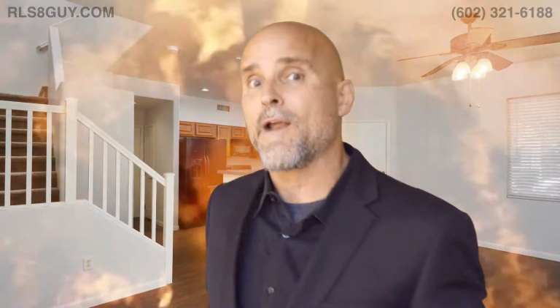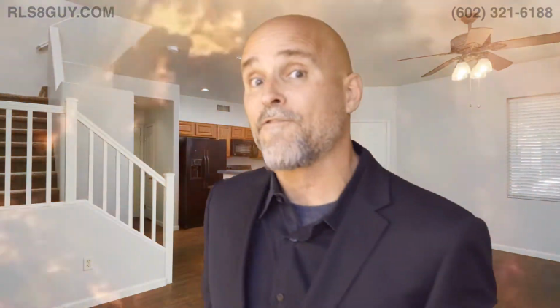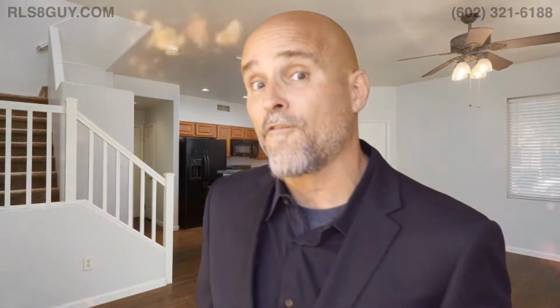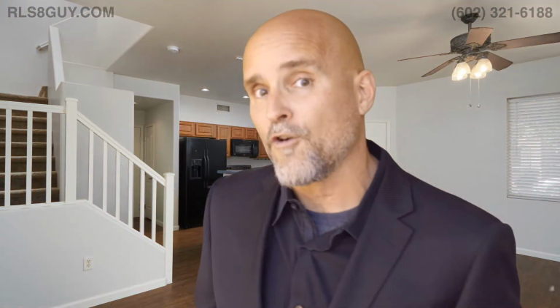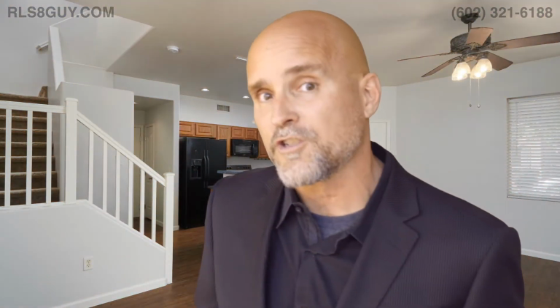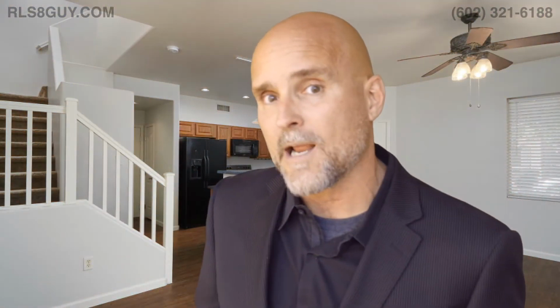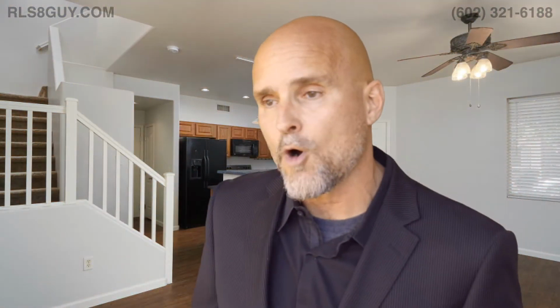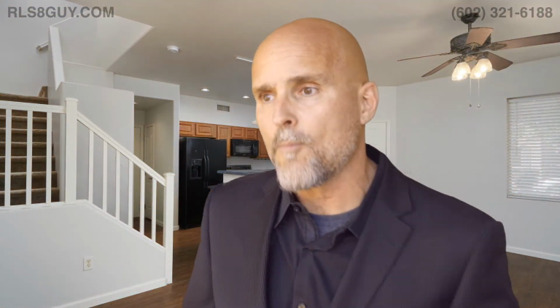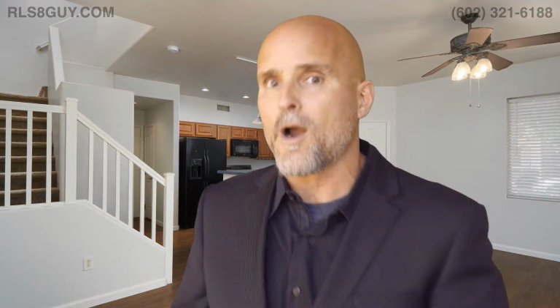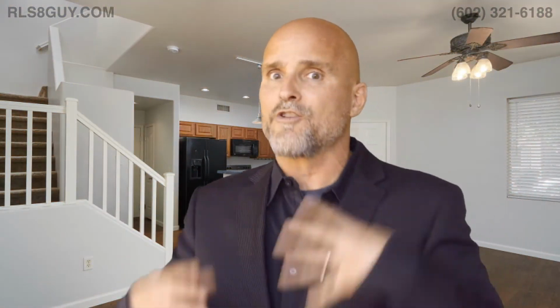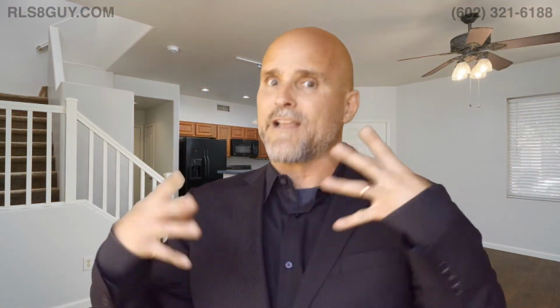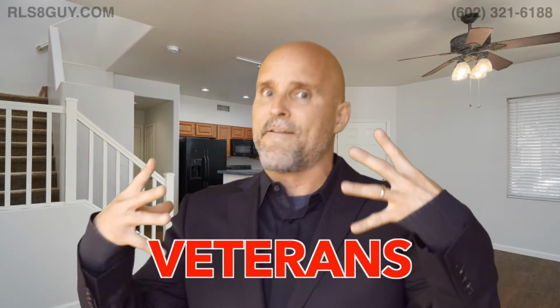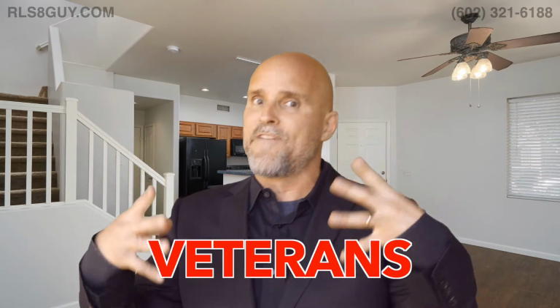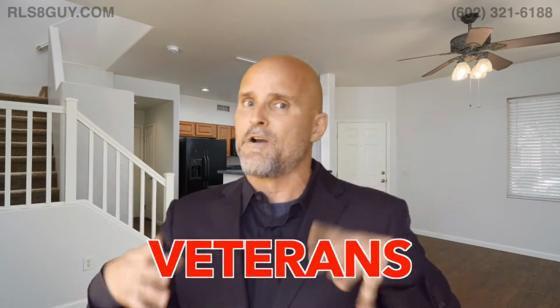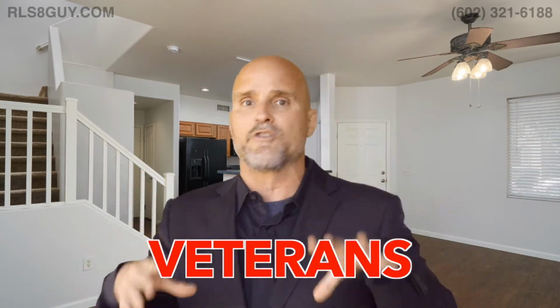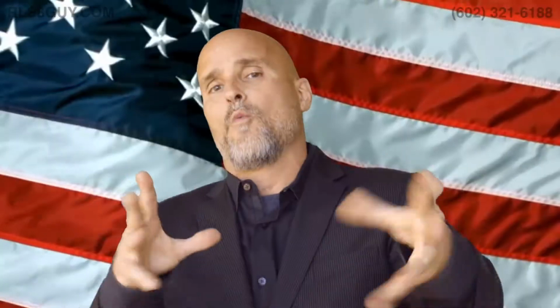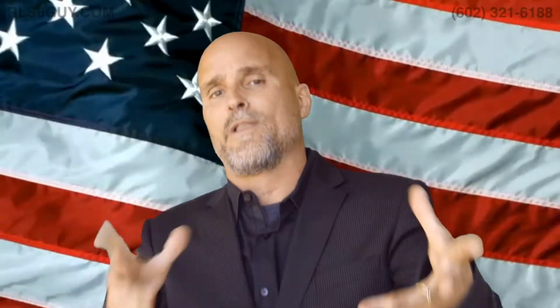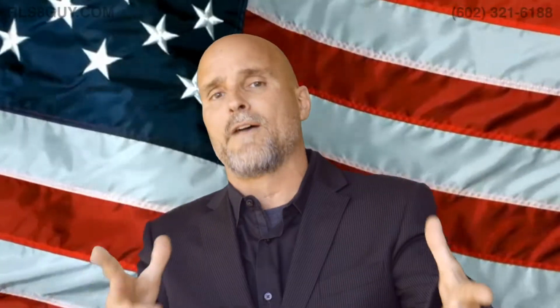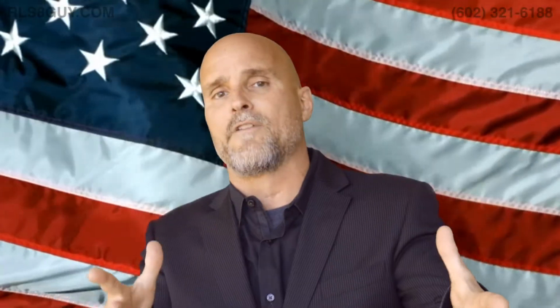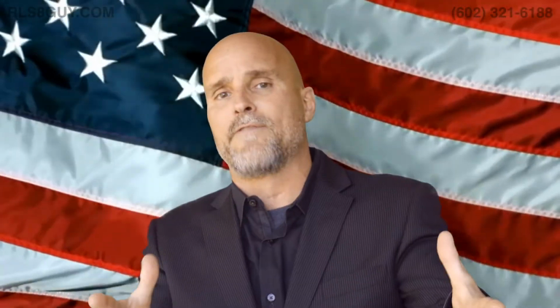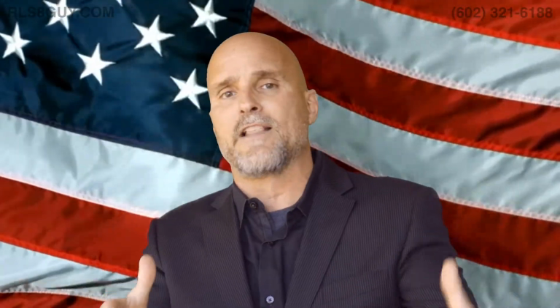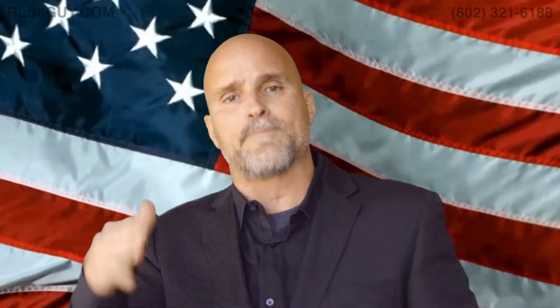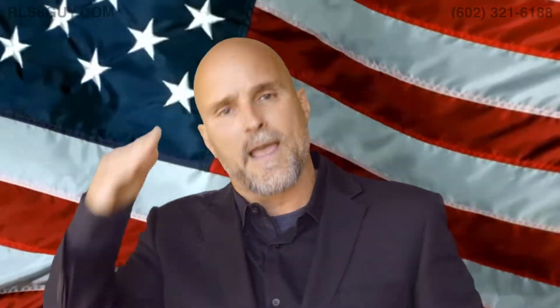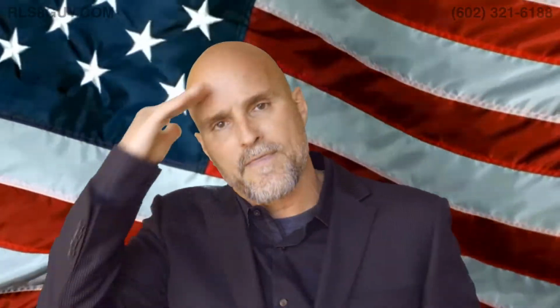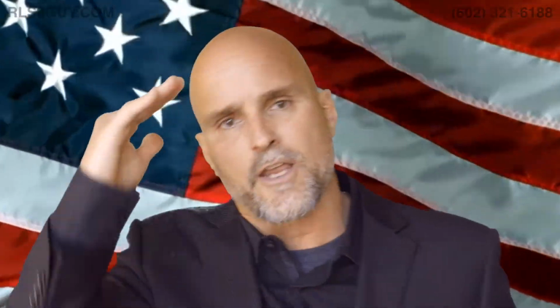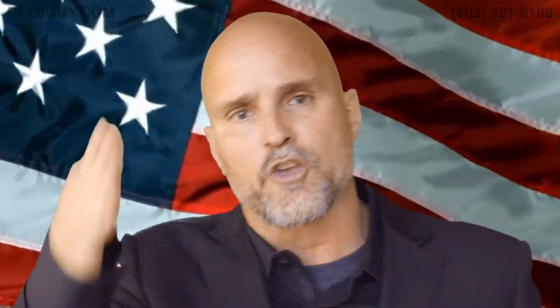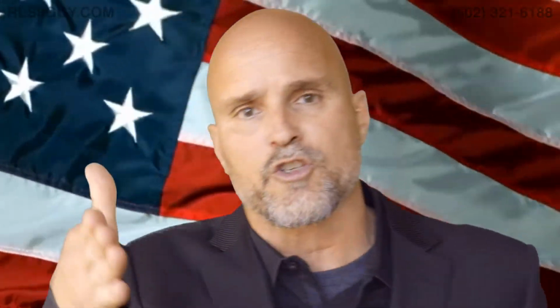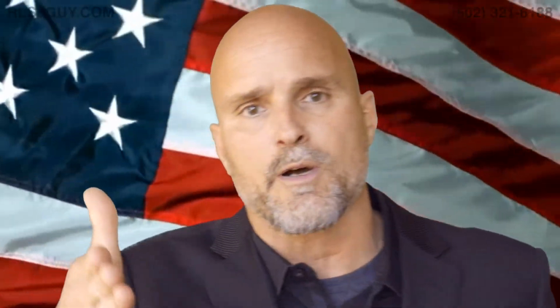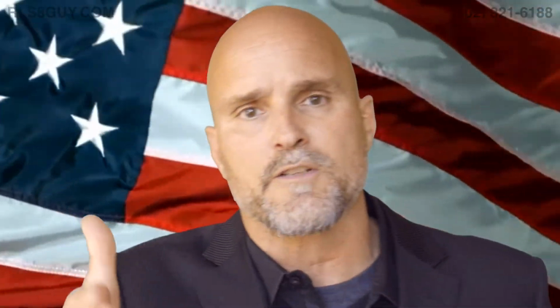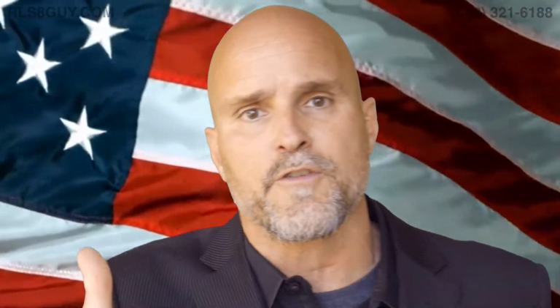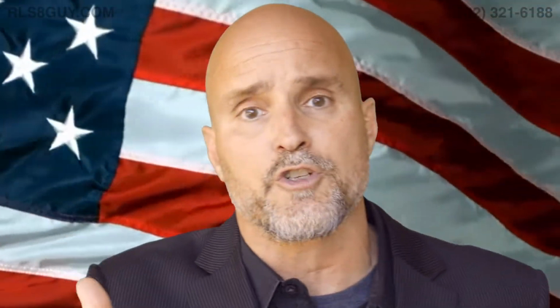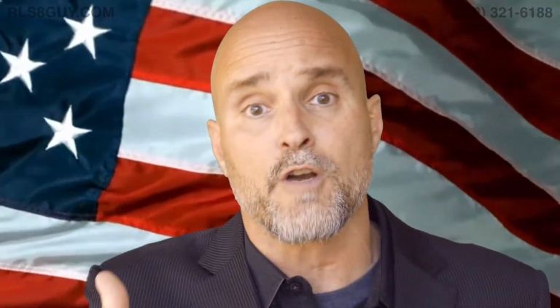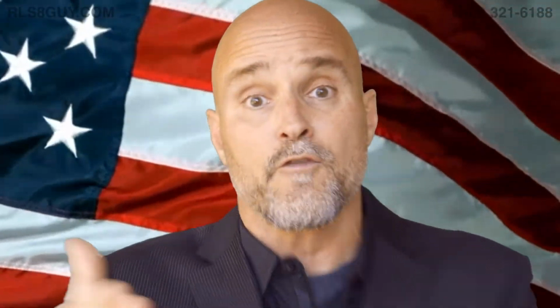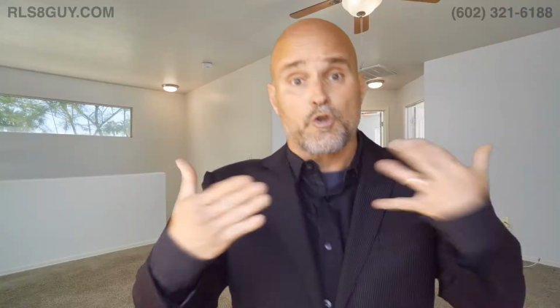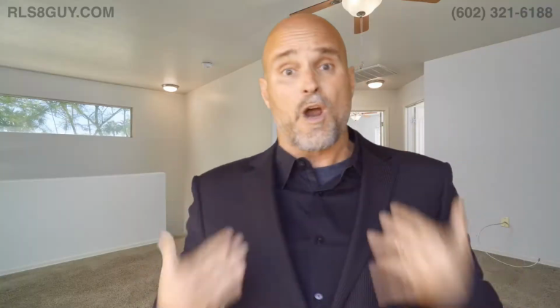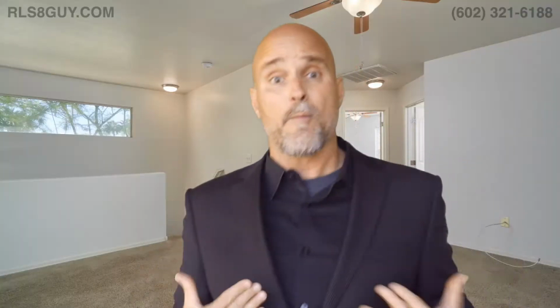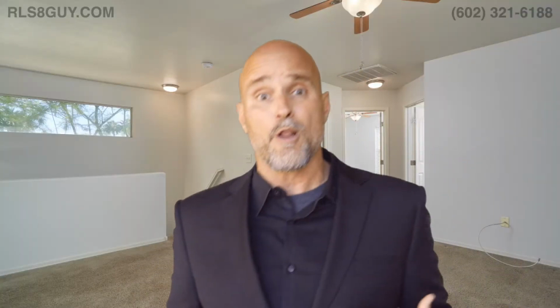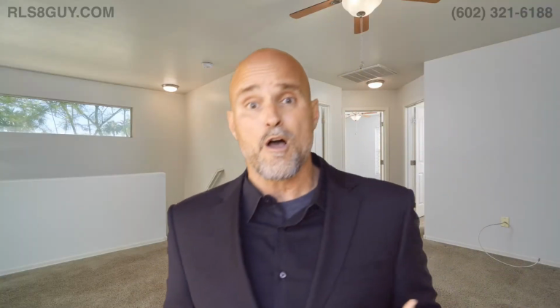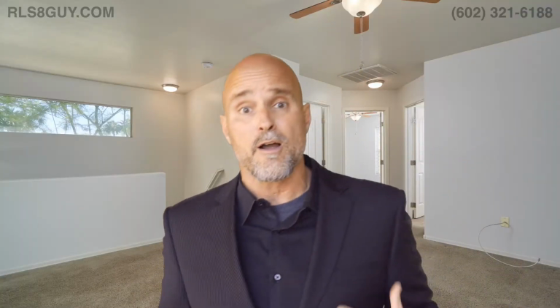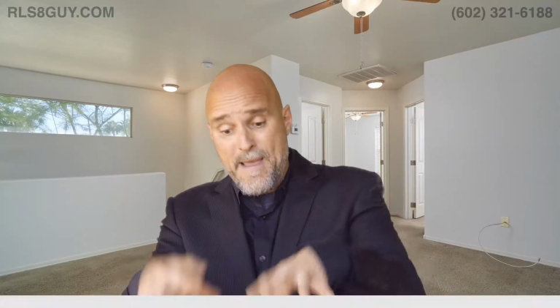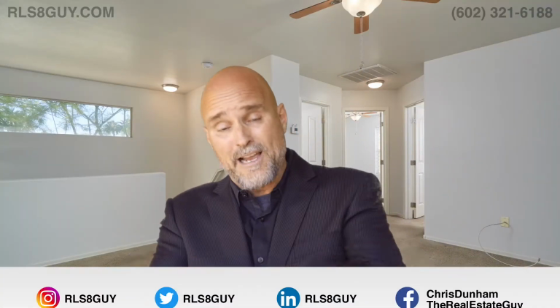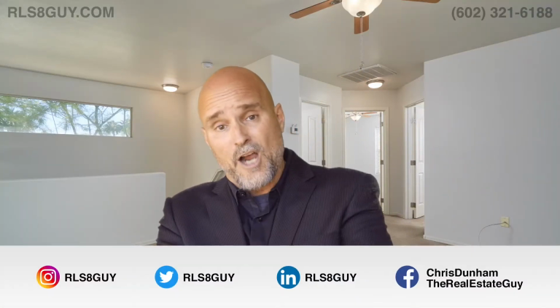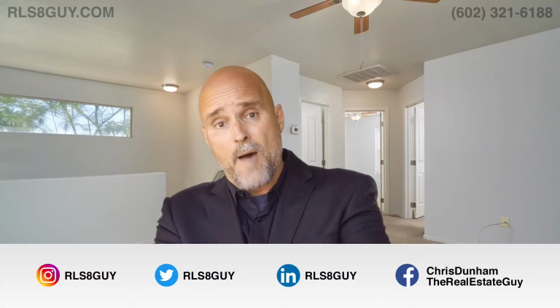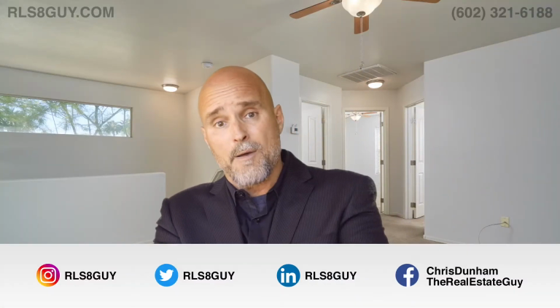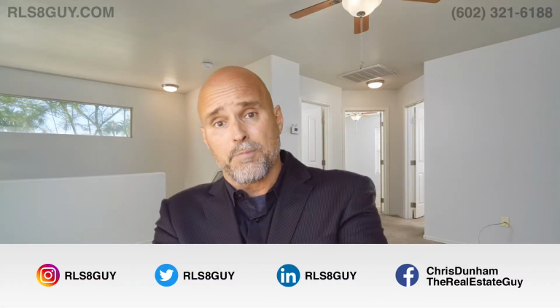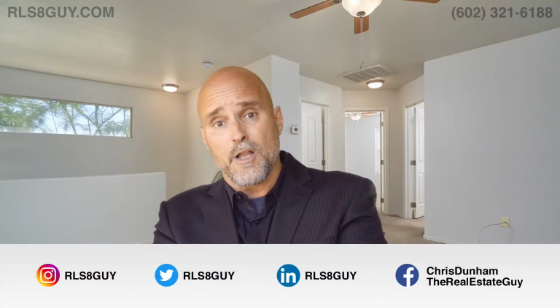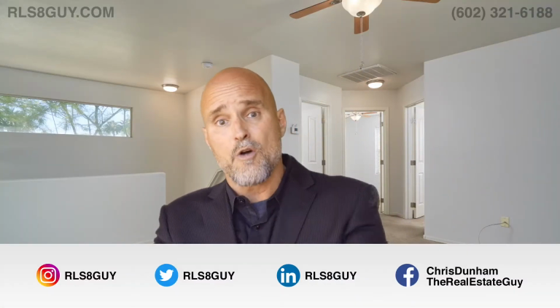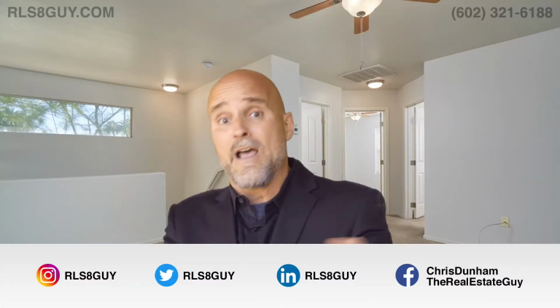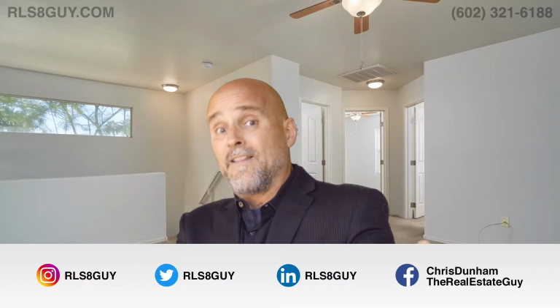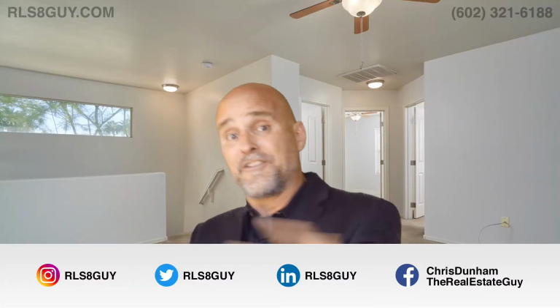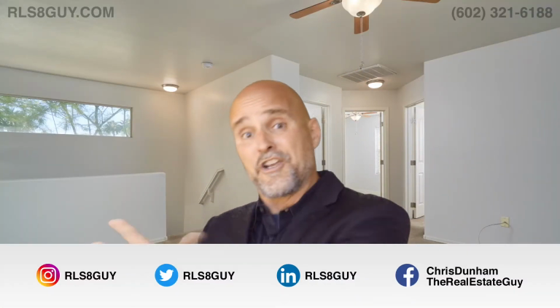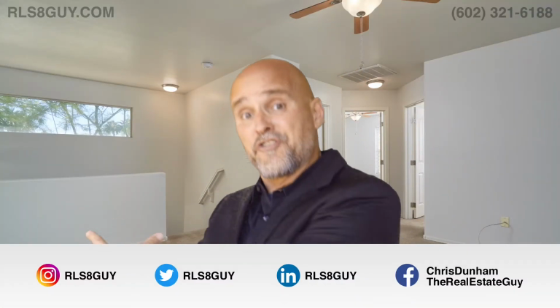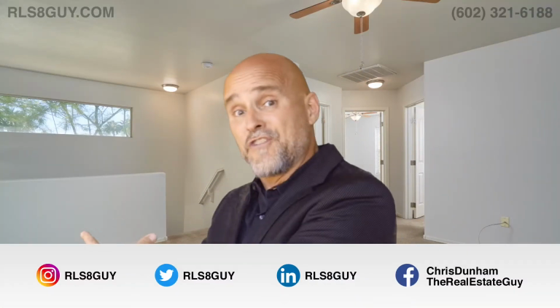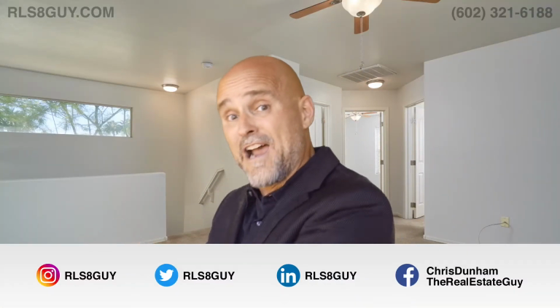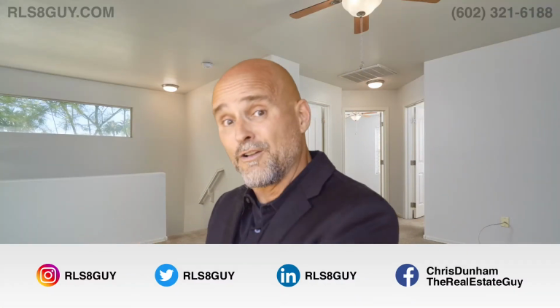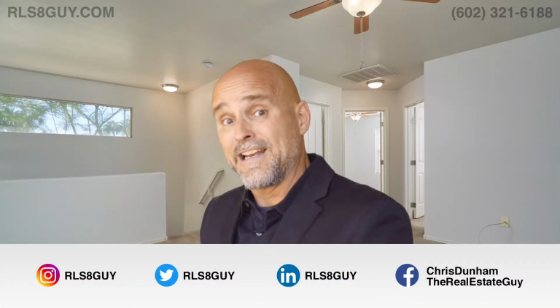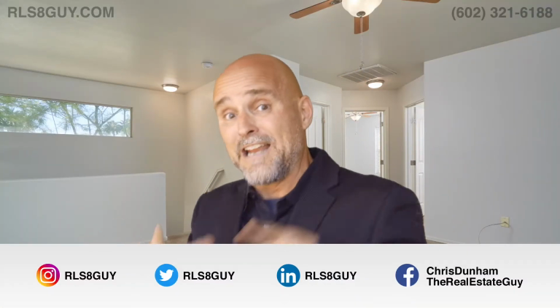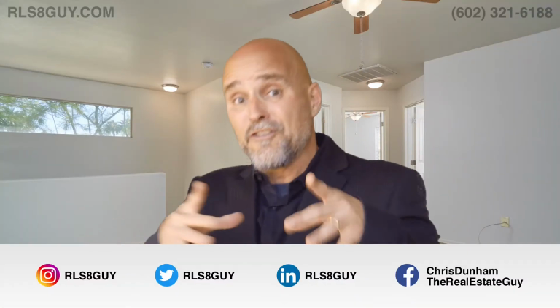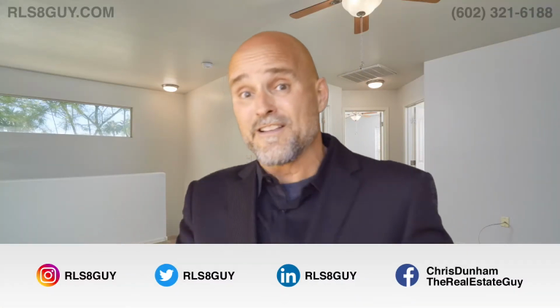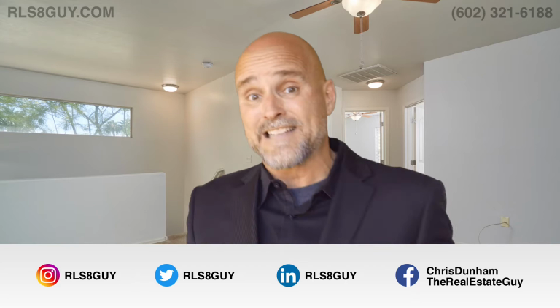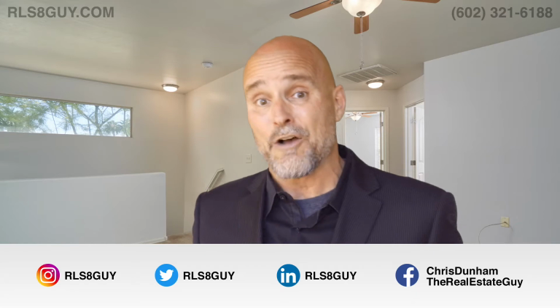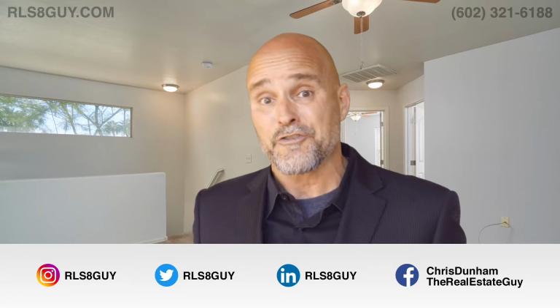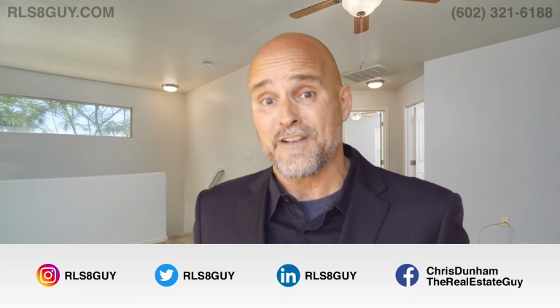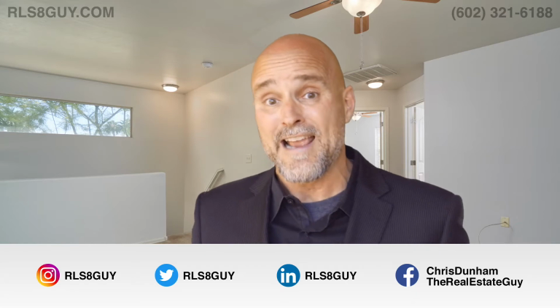Great for first-time home buyers and veterans. We love the vets, man — thank you so much for your service. So come along, make a comment below. Let's get you dialed into this house today.